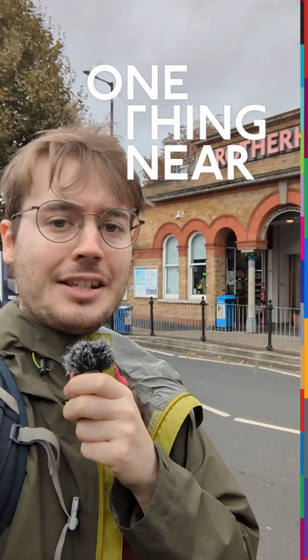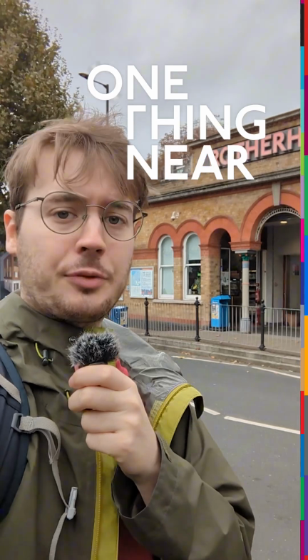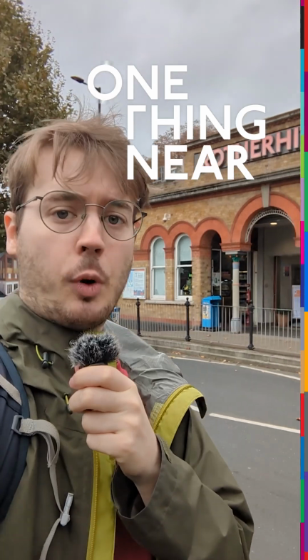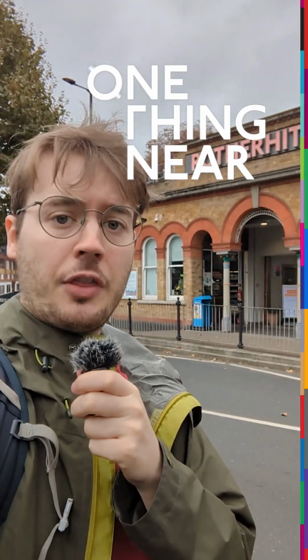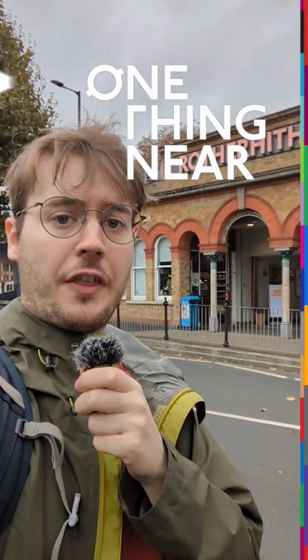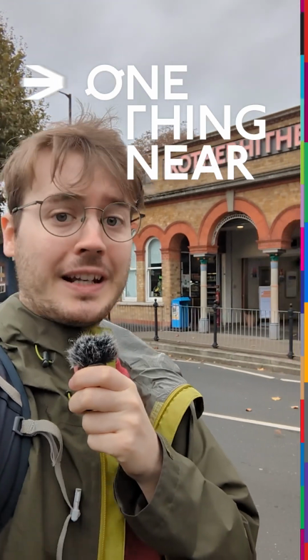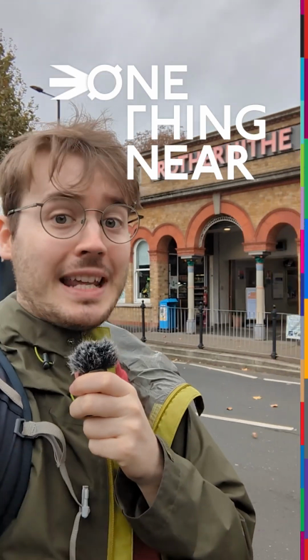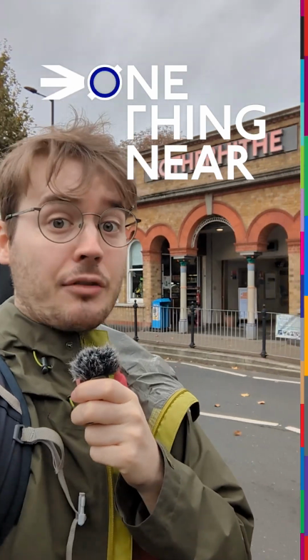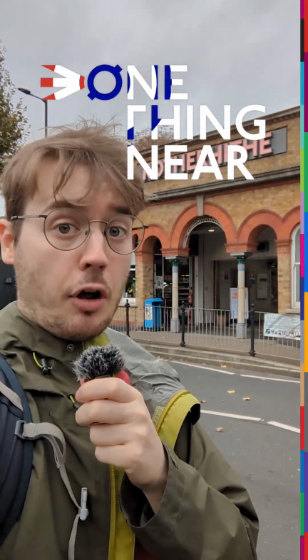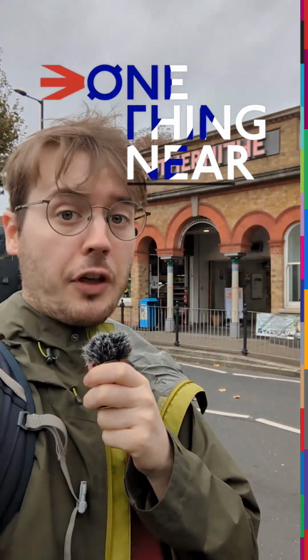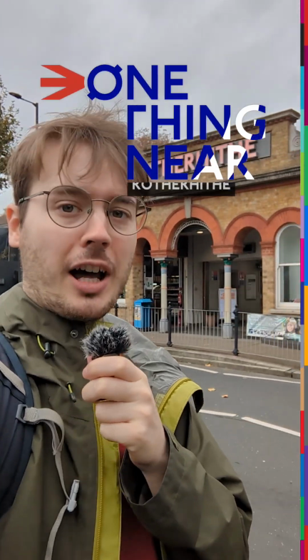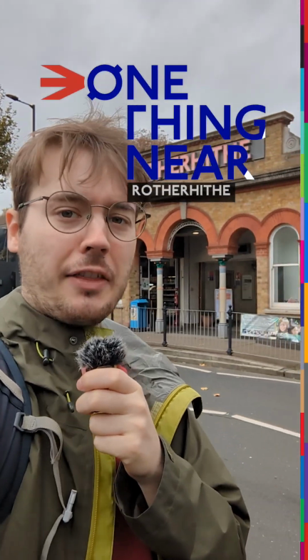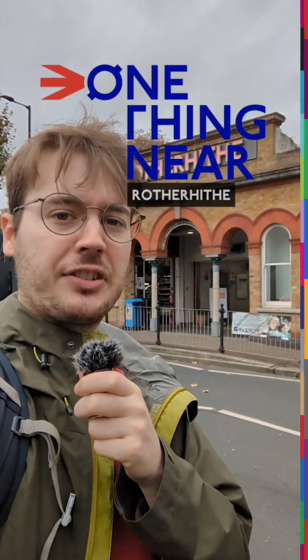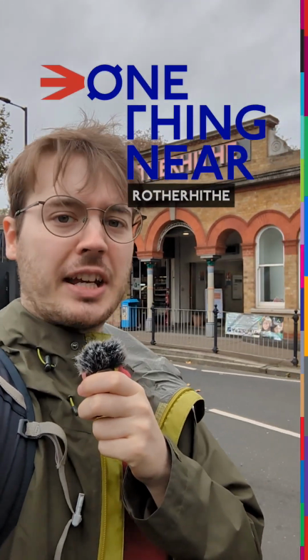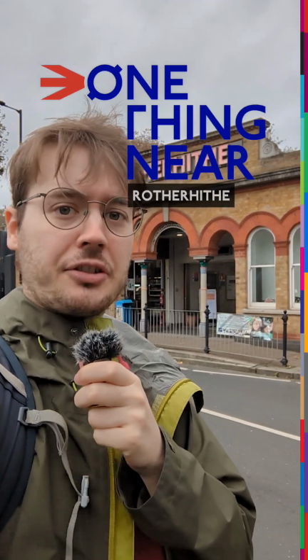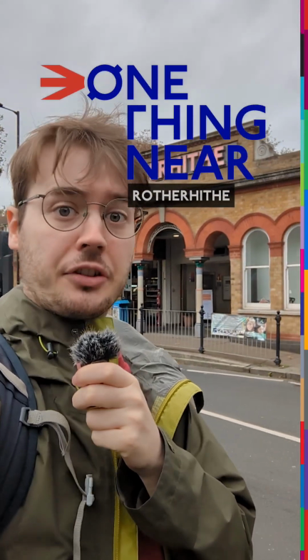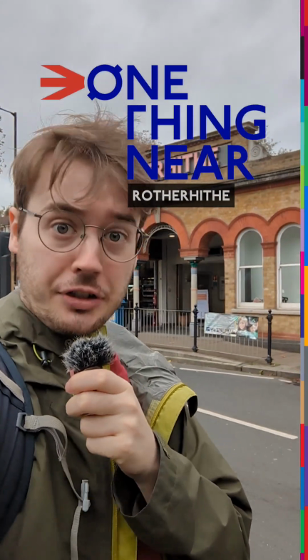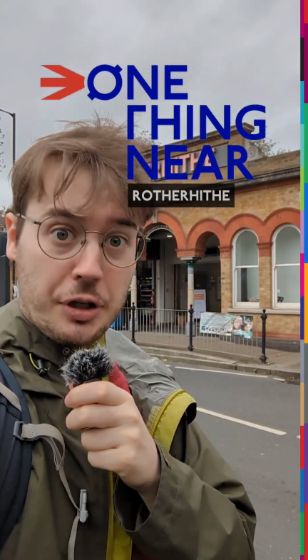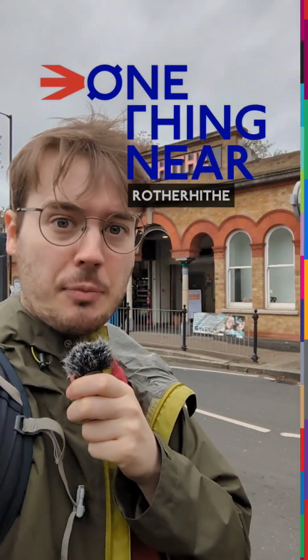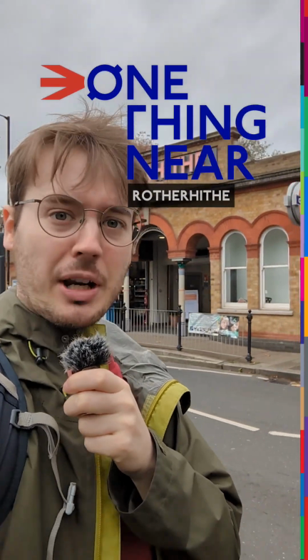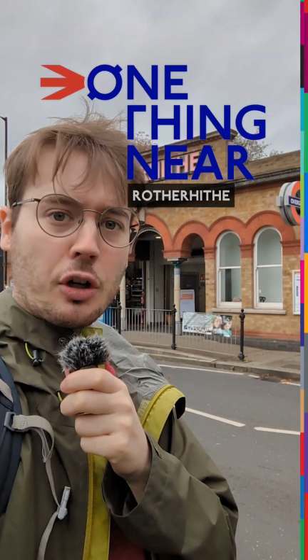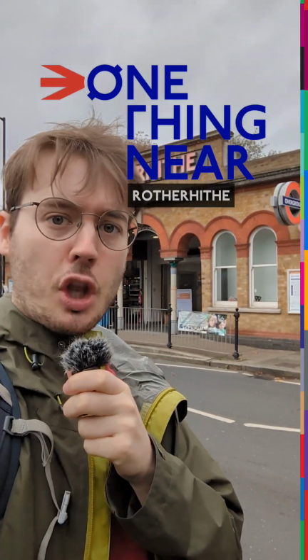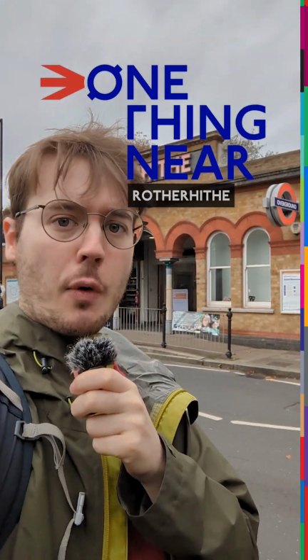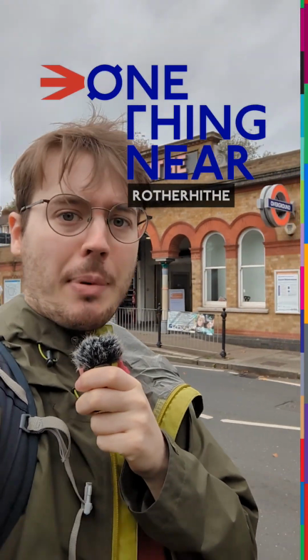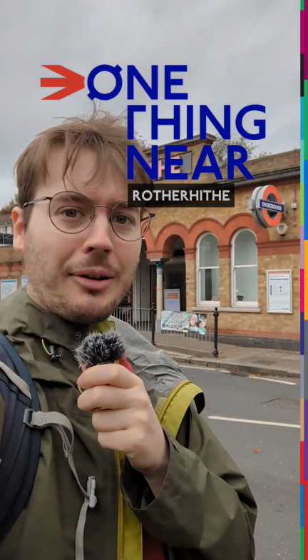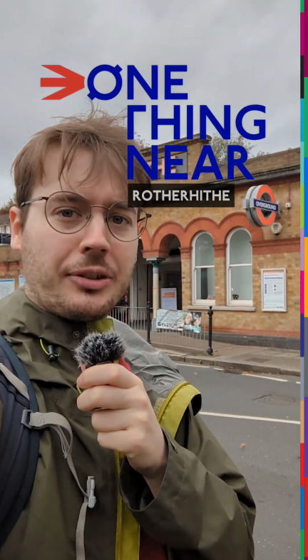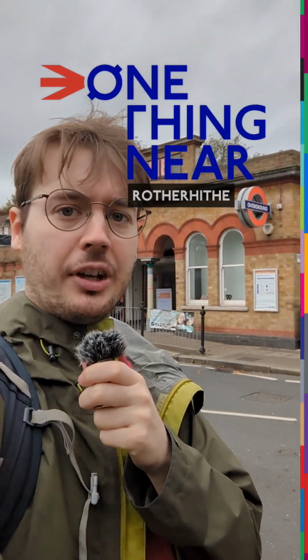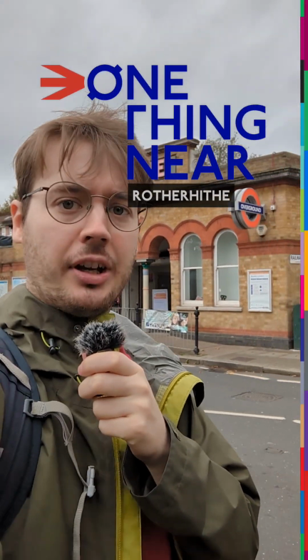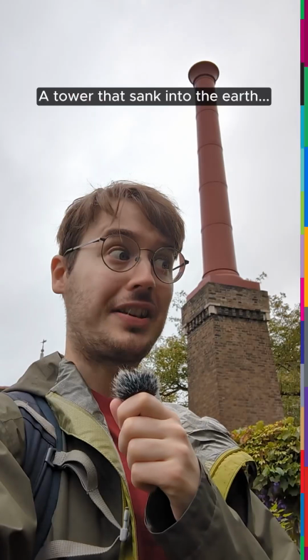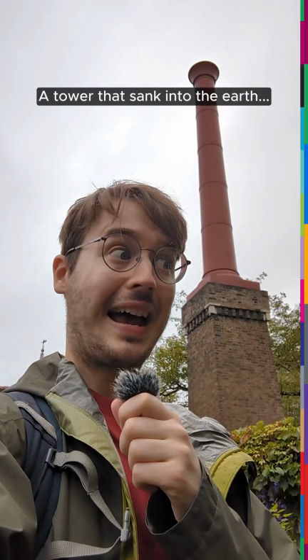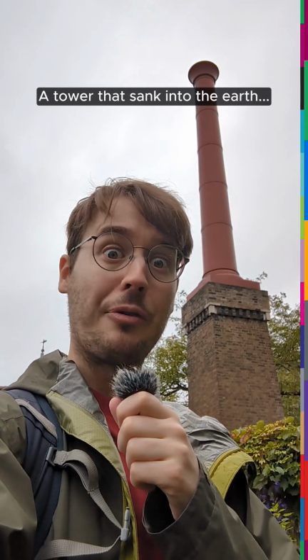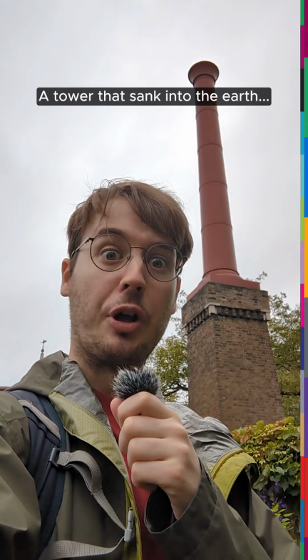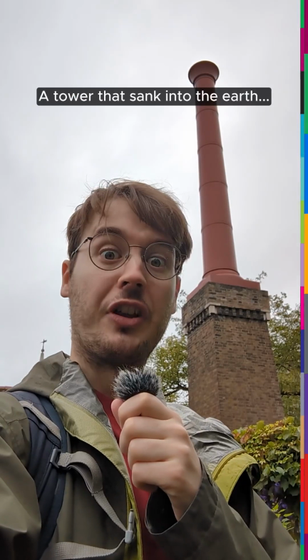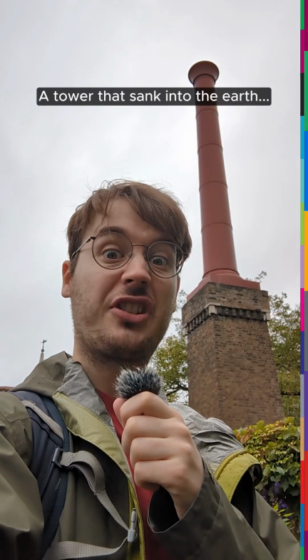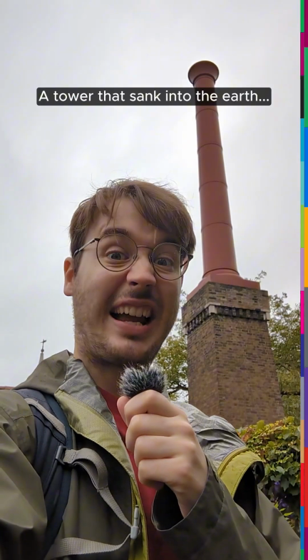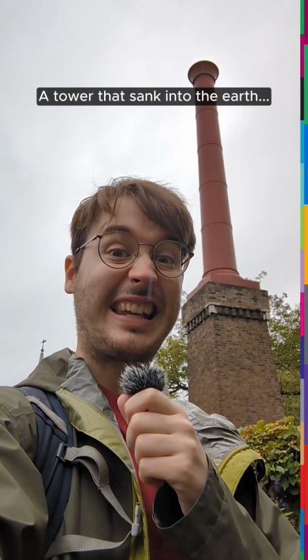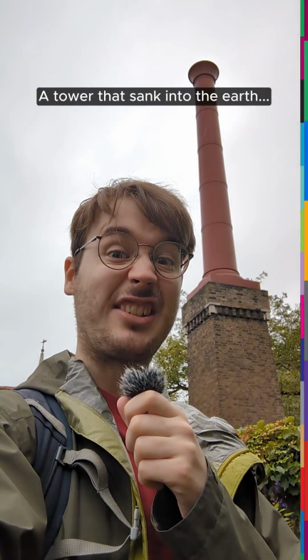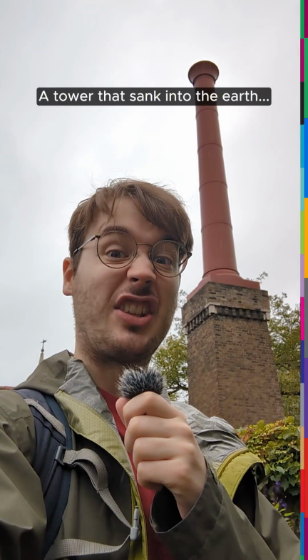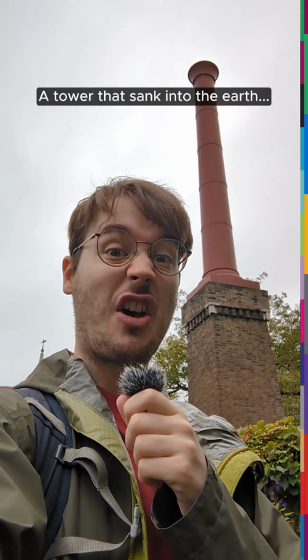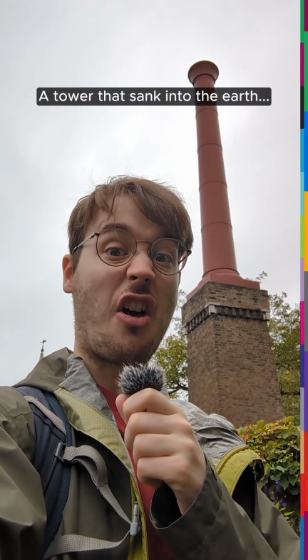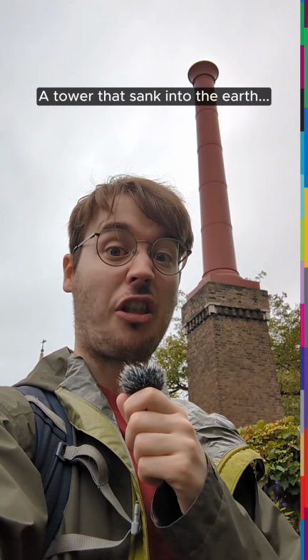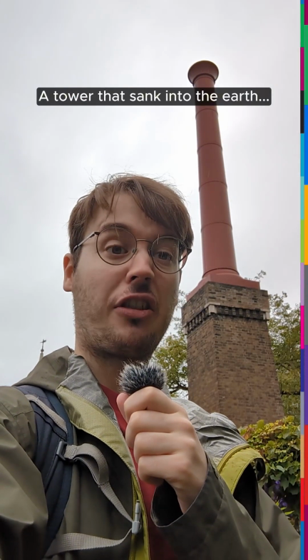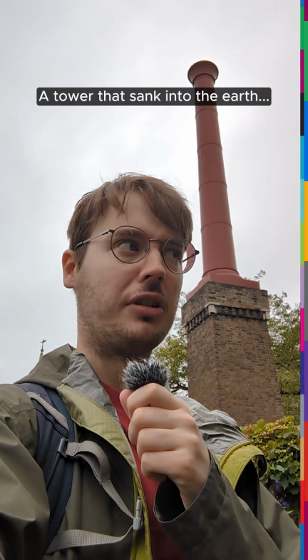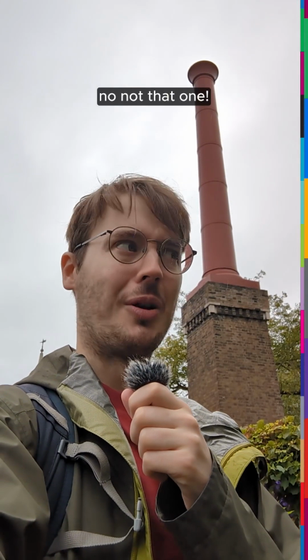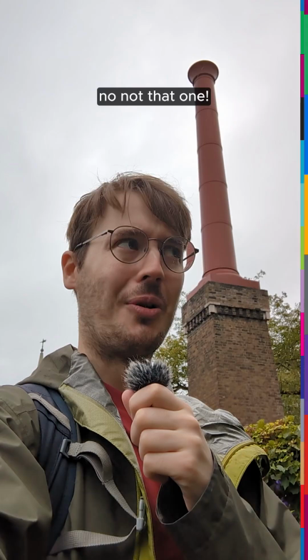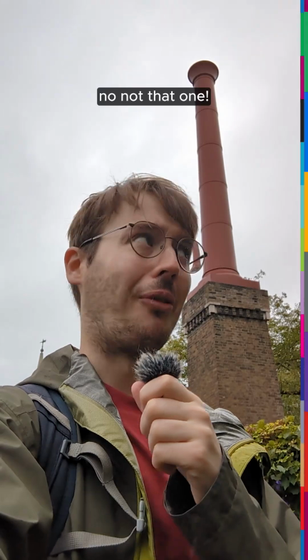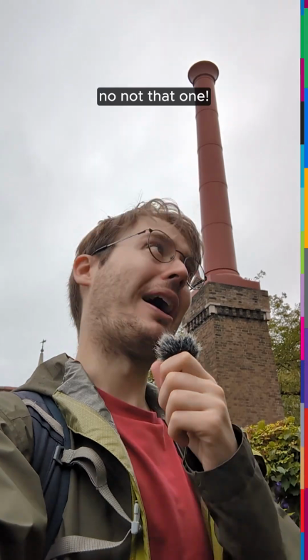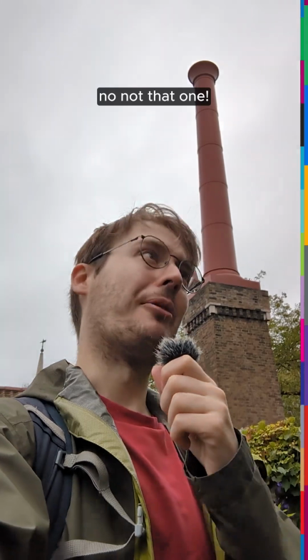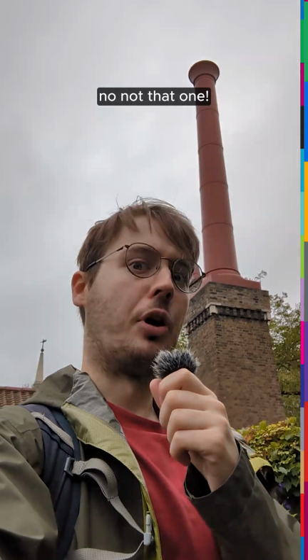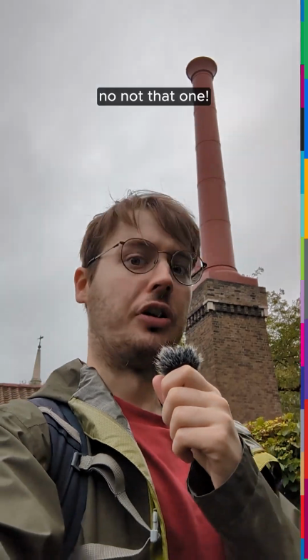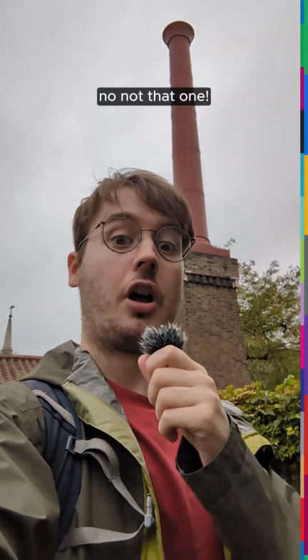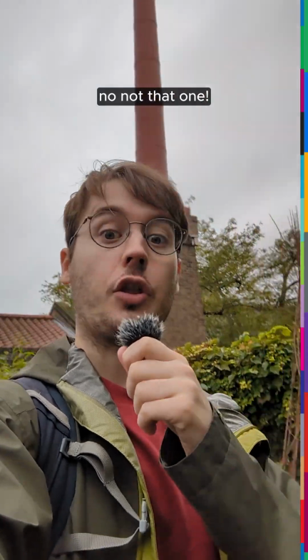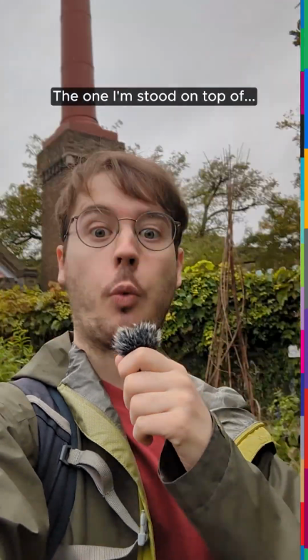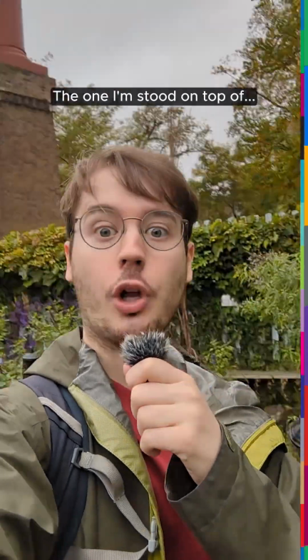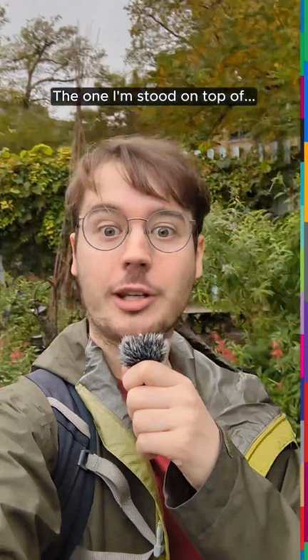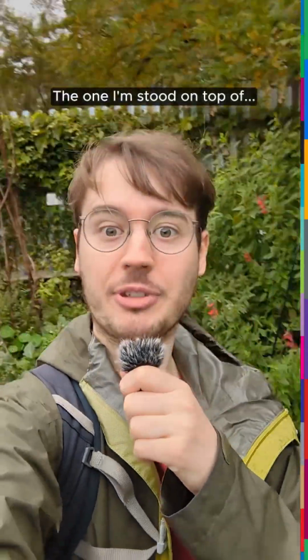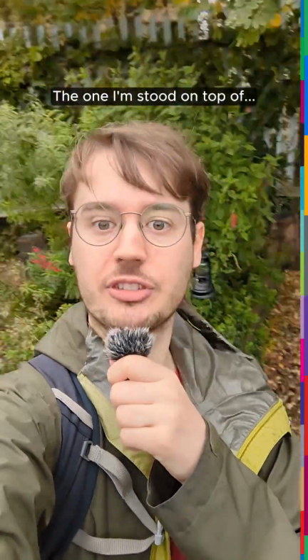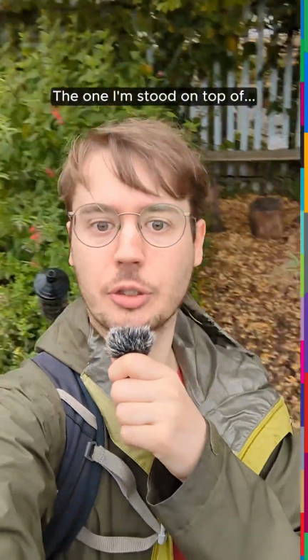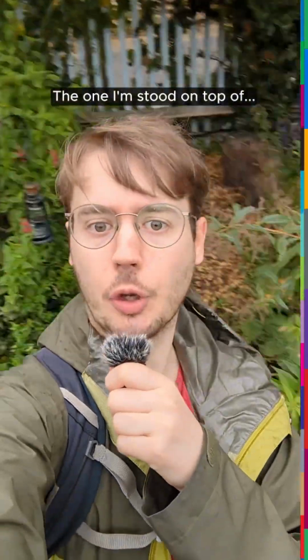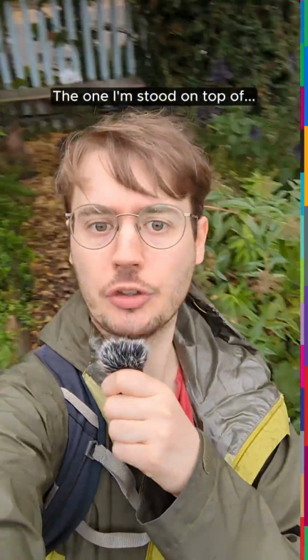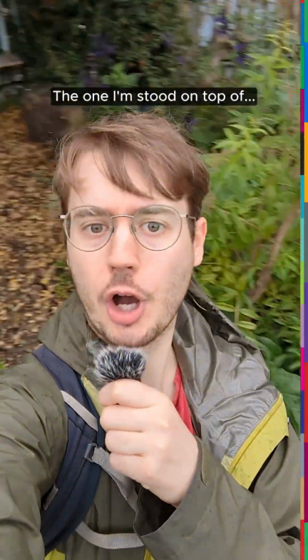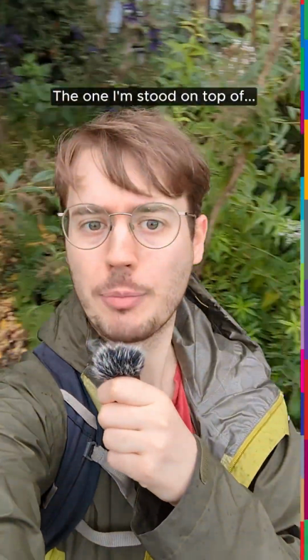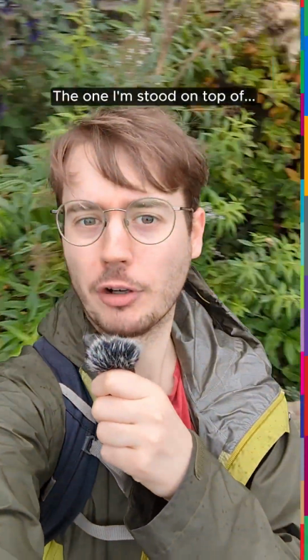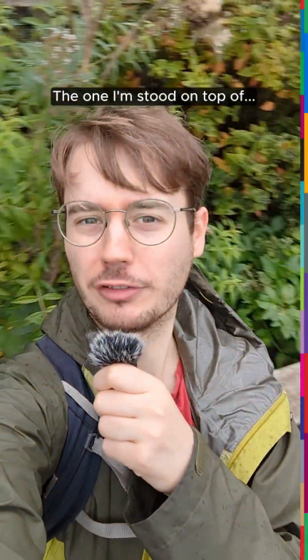Here's one thing near Rotherhithe station that you might not know about — a tower that sank into the earth. Not that one. The one I'm stood on top of.